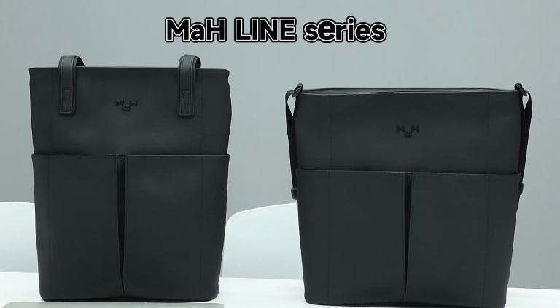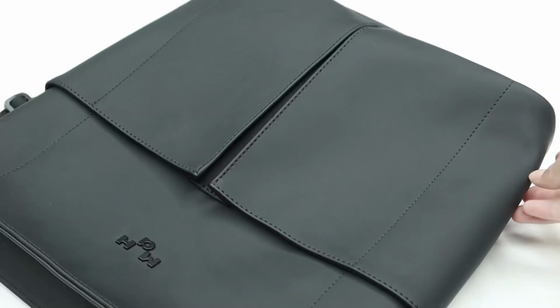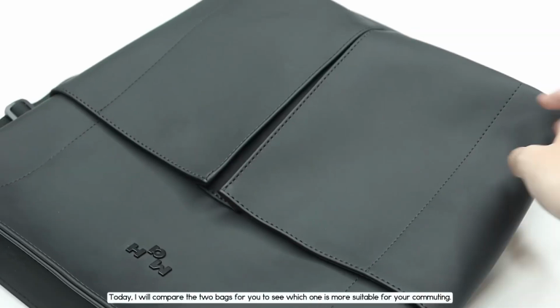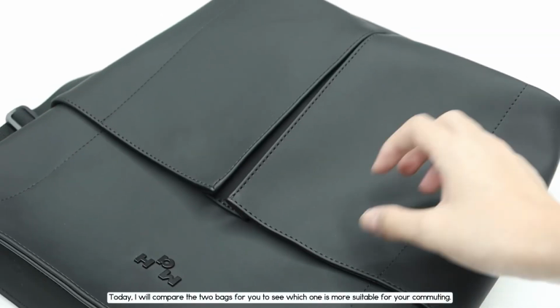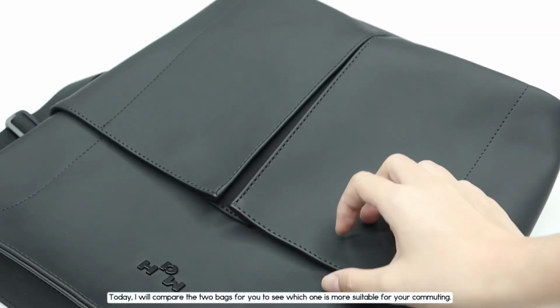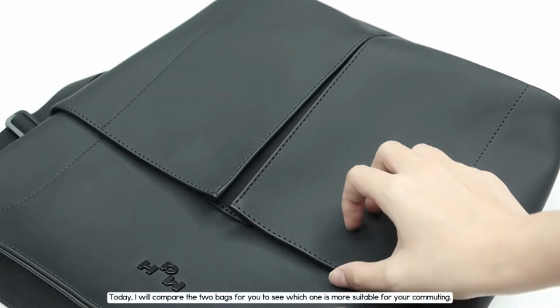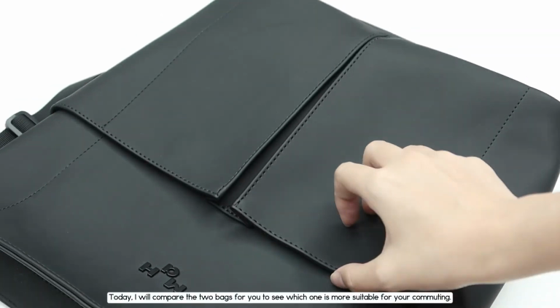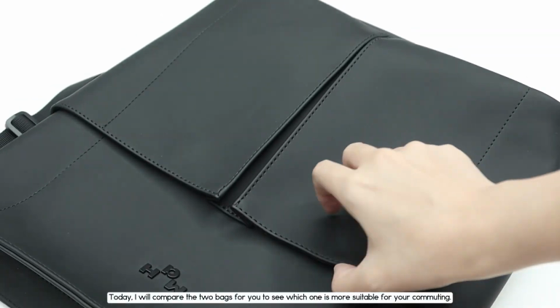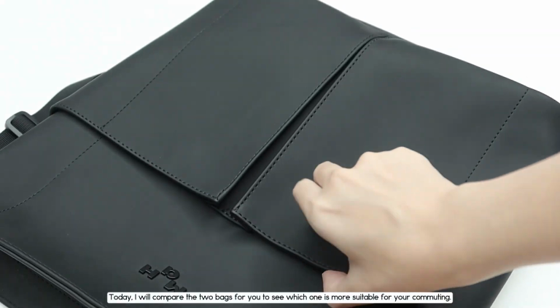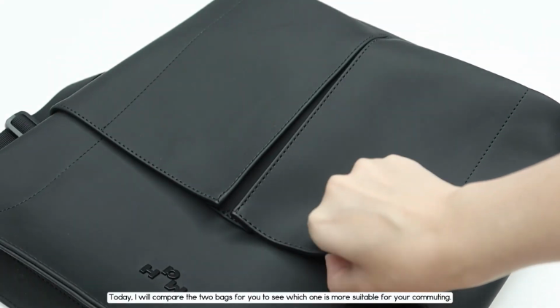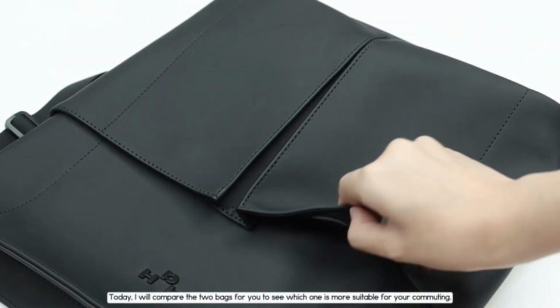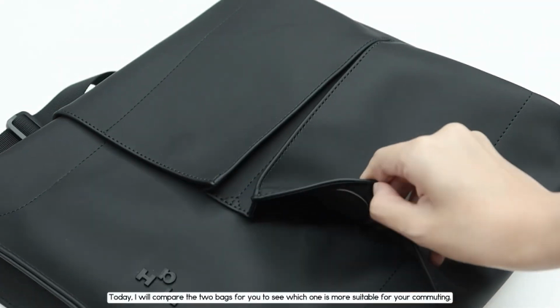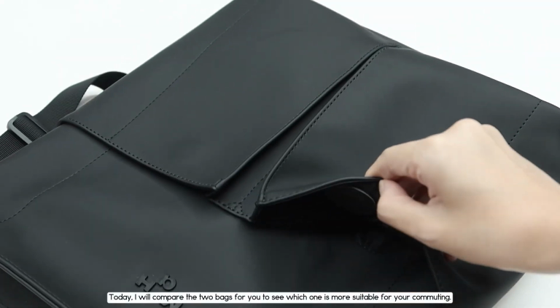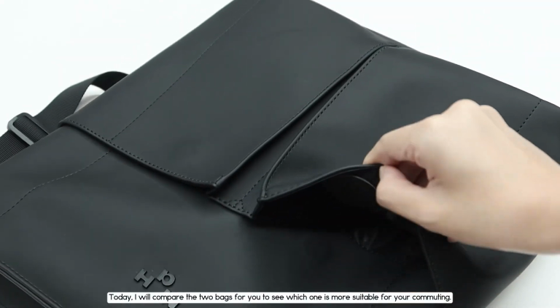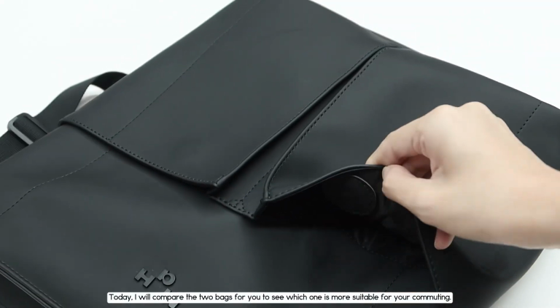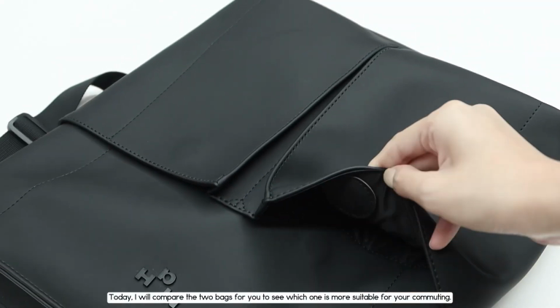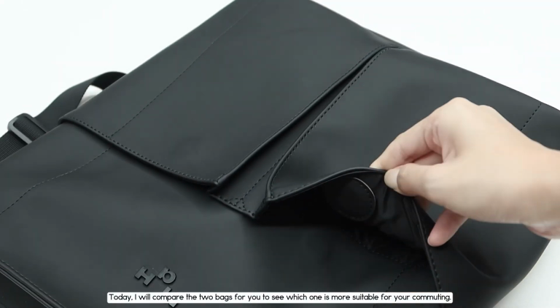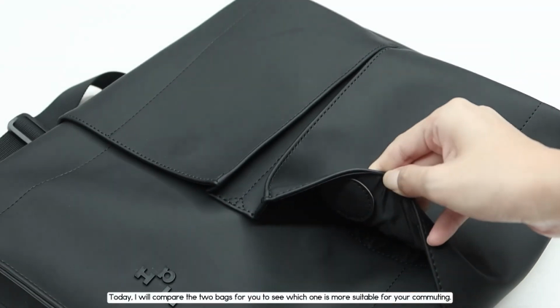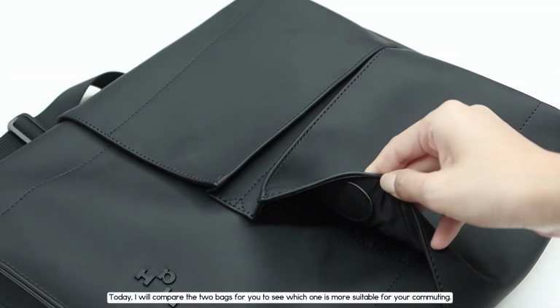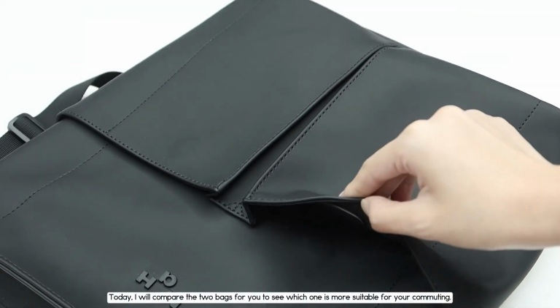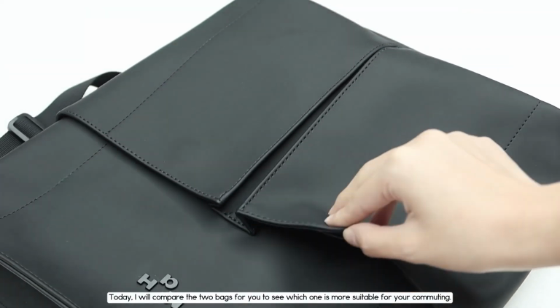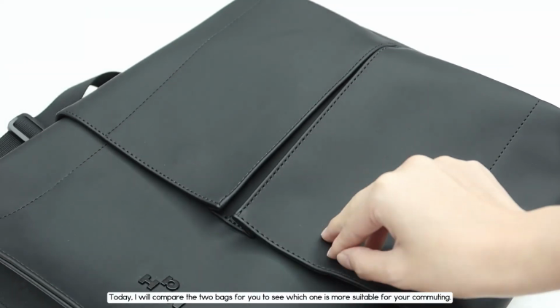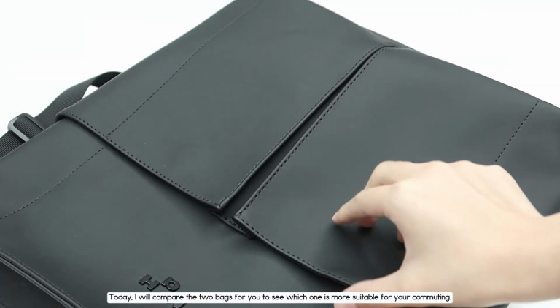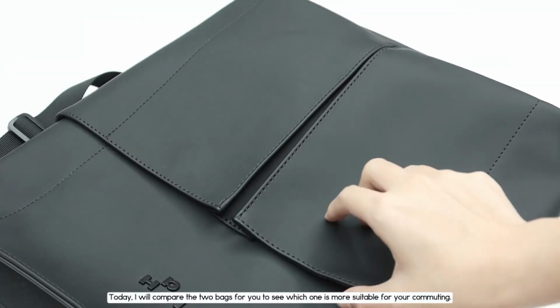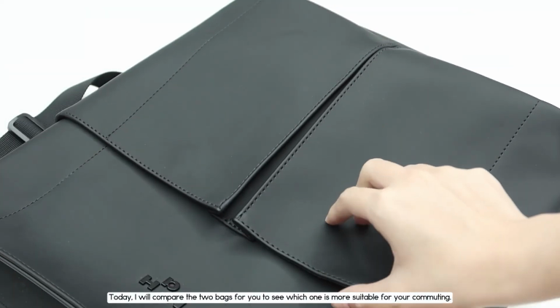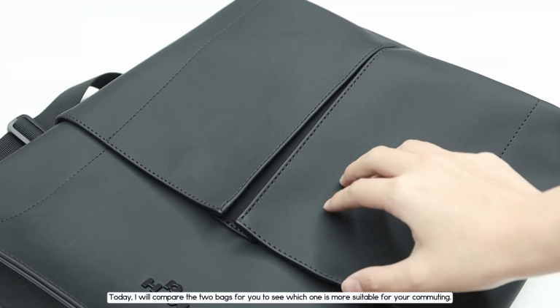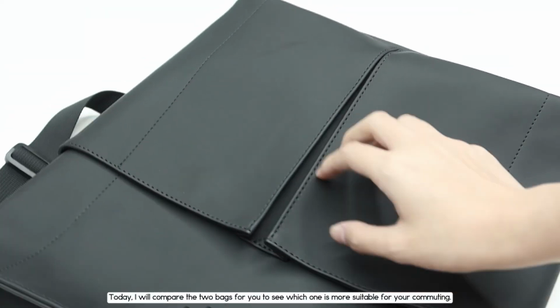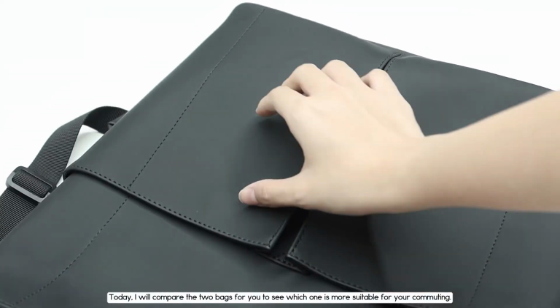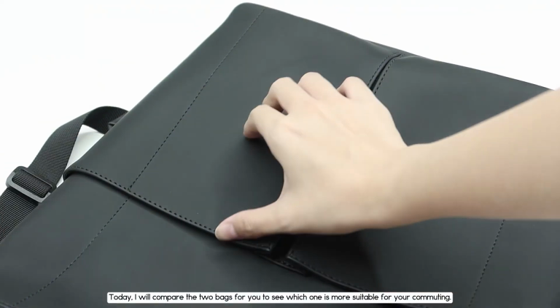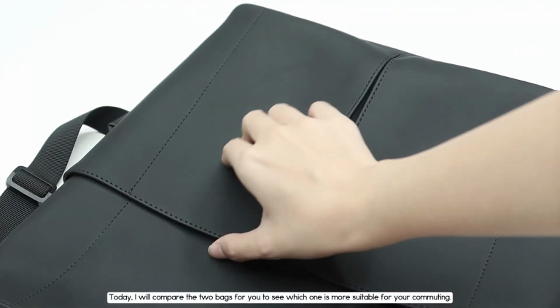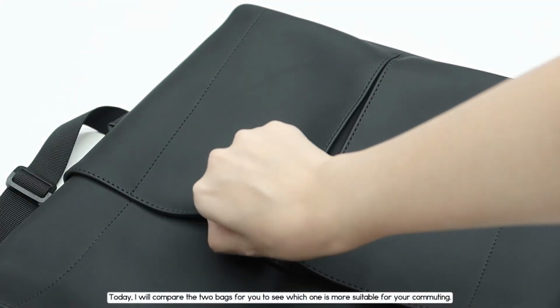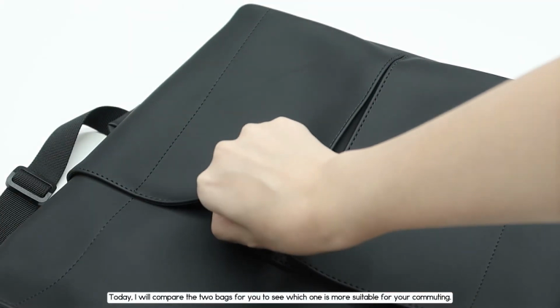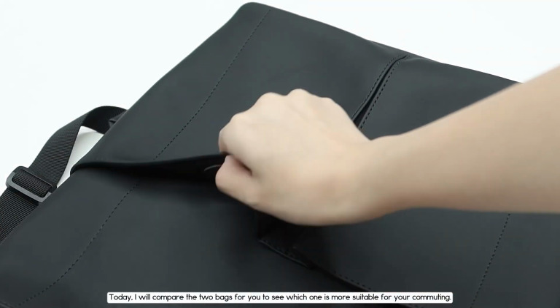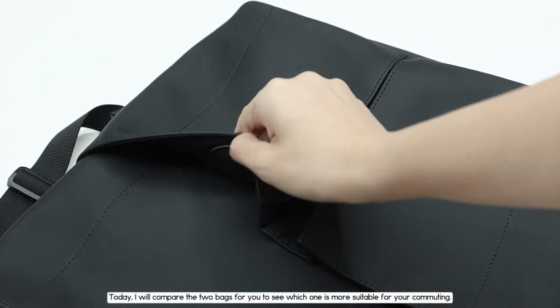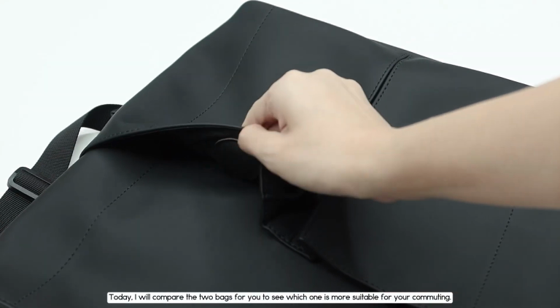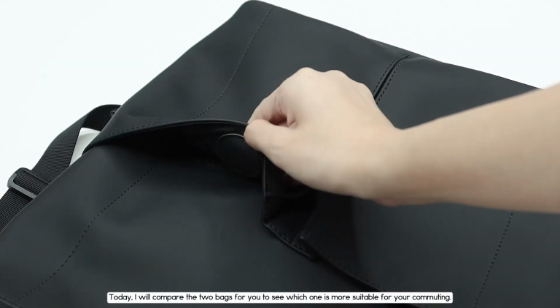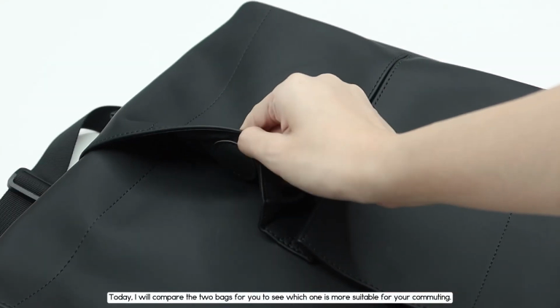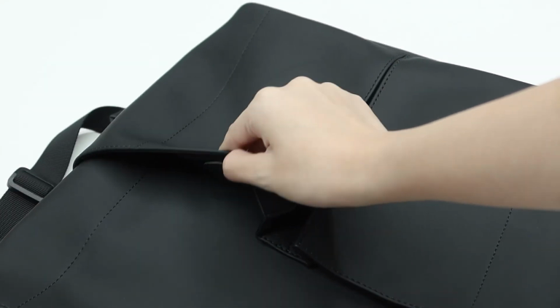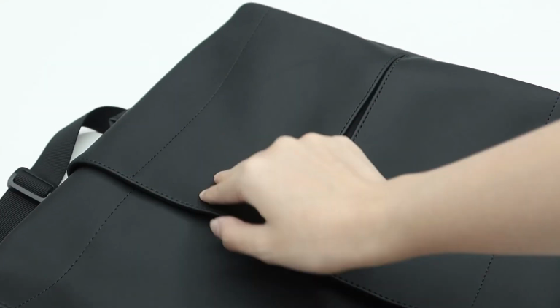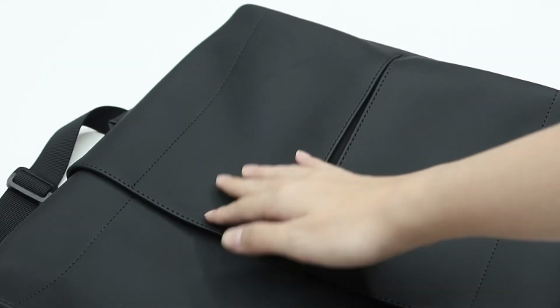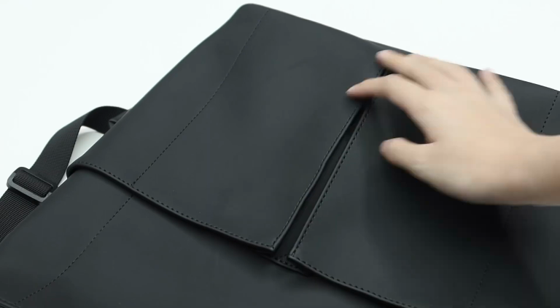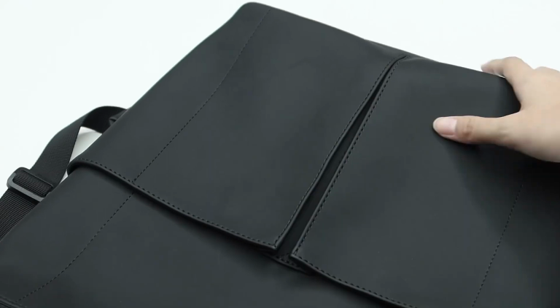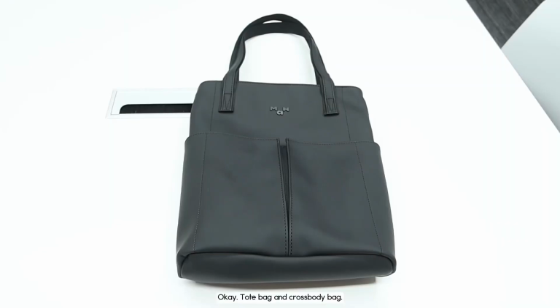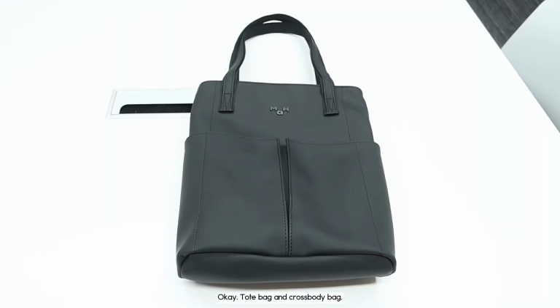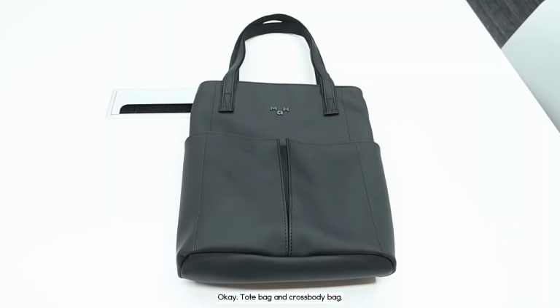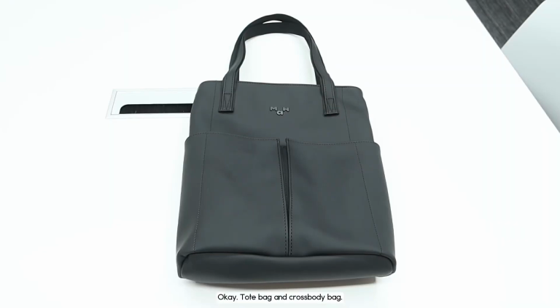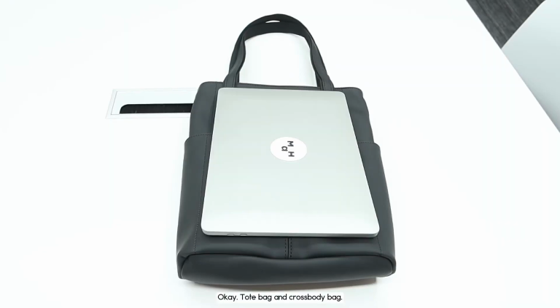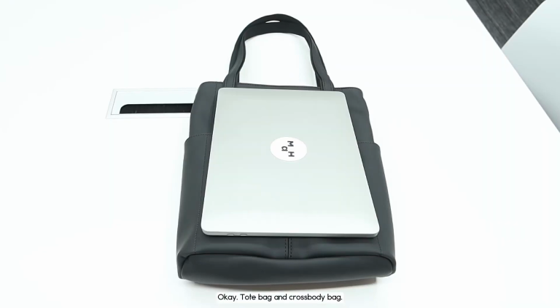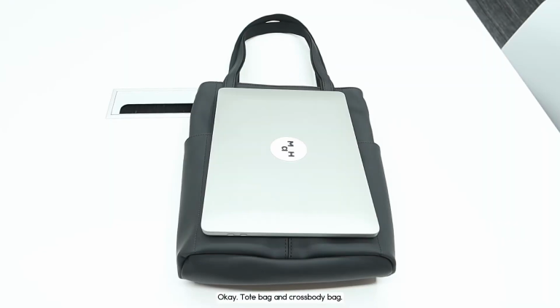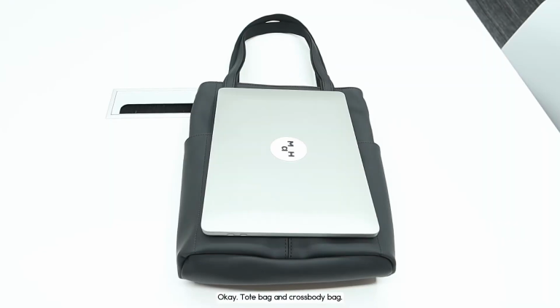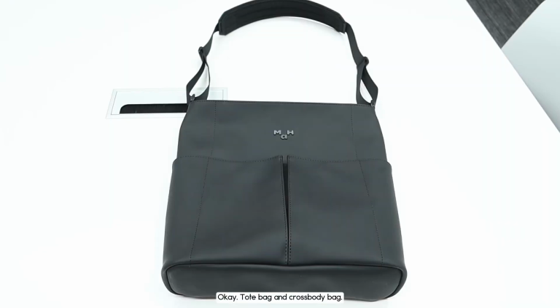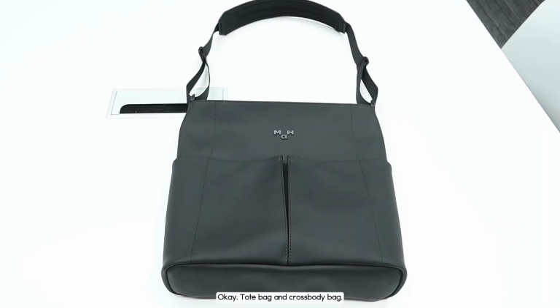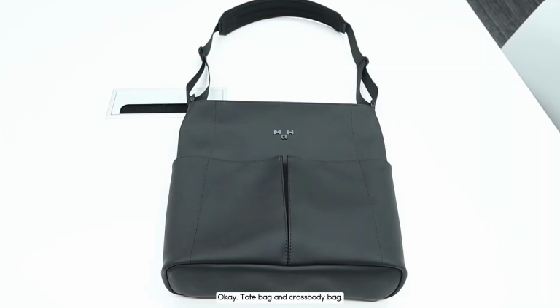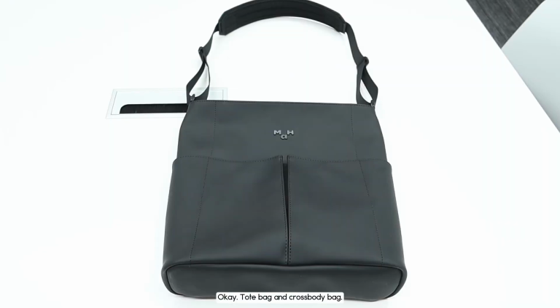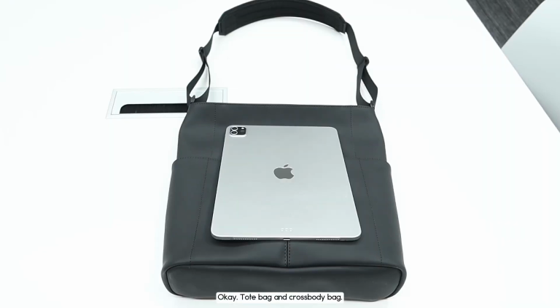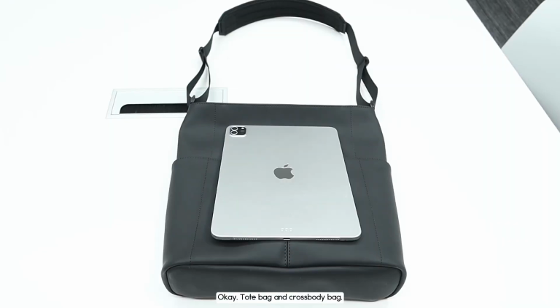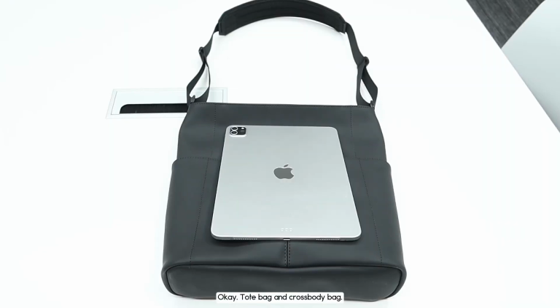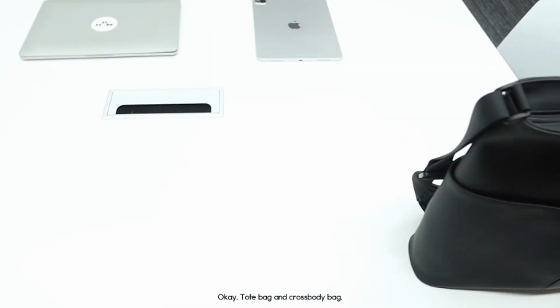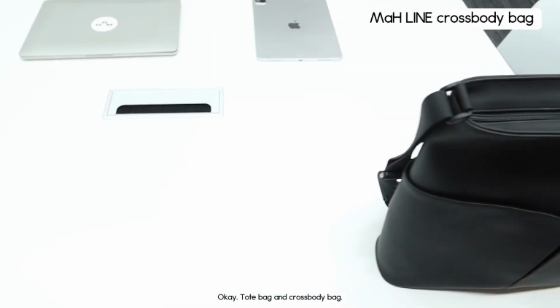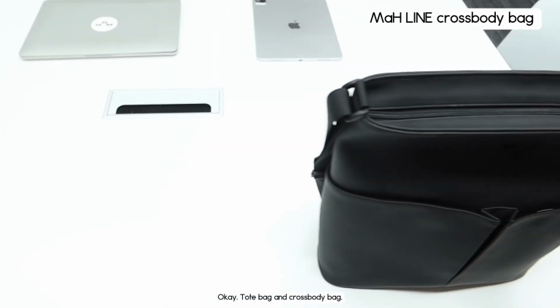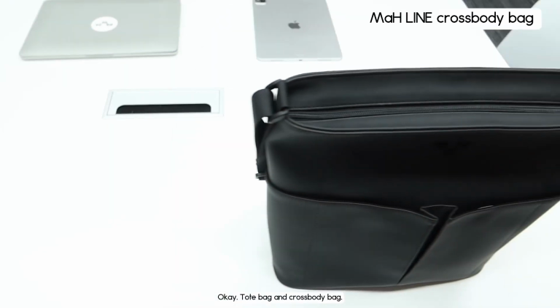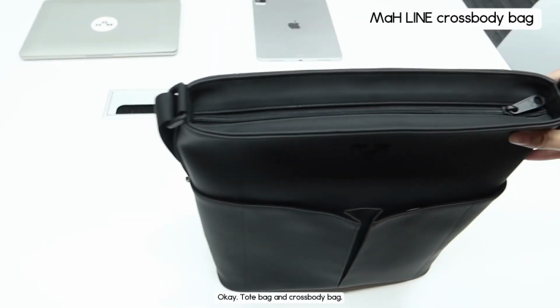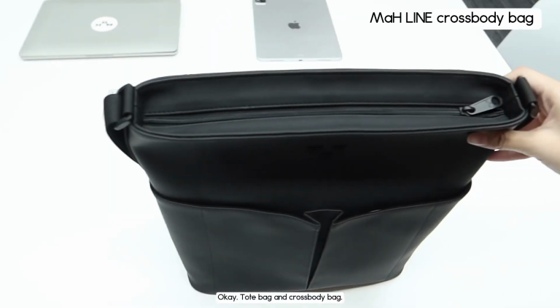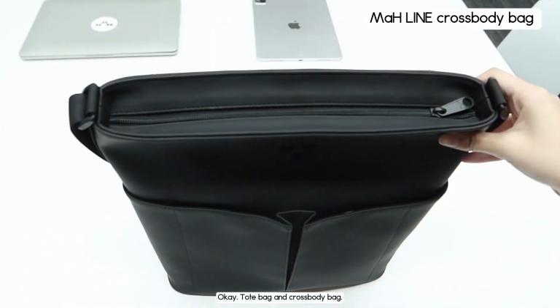Today, I will compare the two bags for you to see which one is more suitable for your commuting — the tote bag and the crossbody bag.